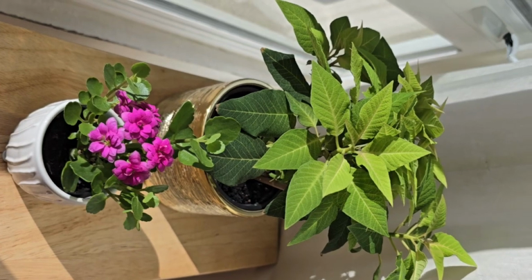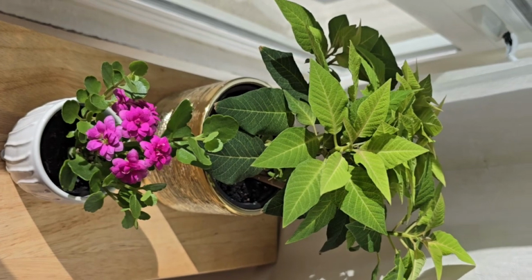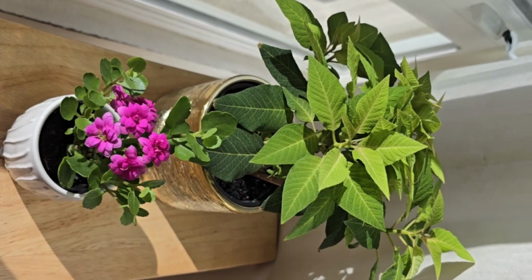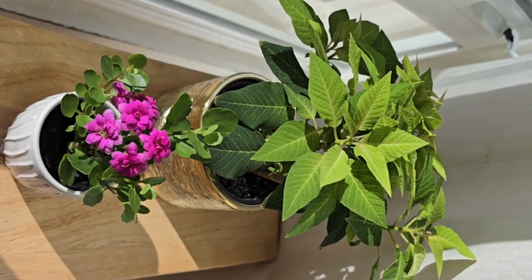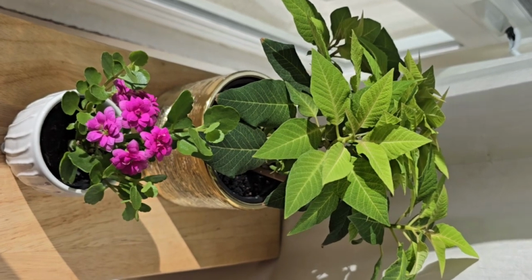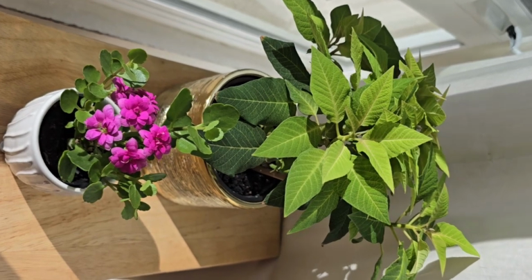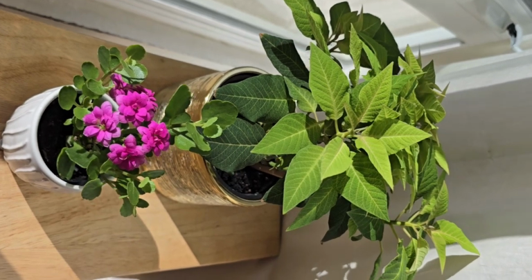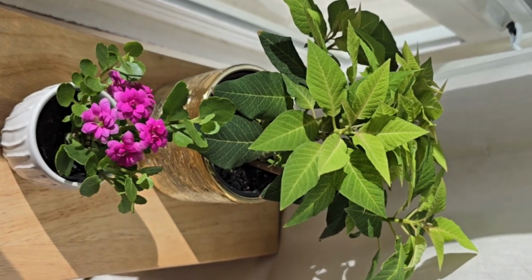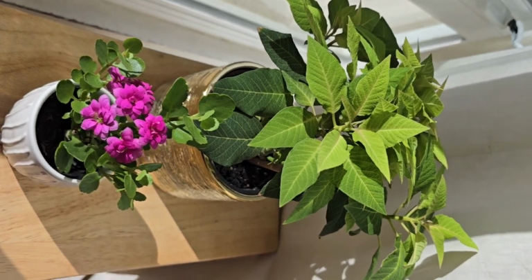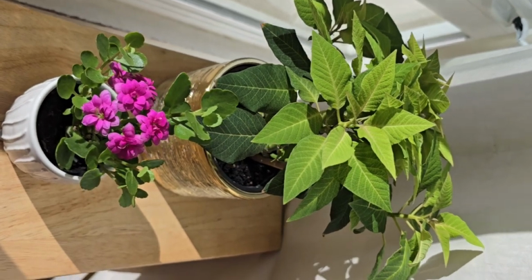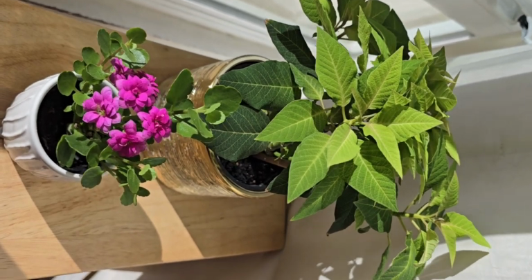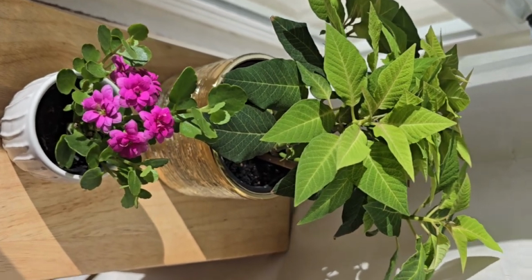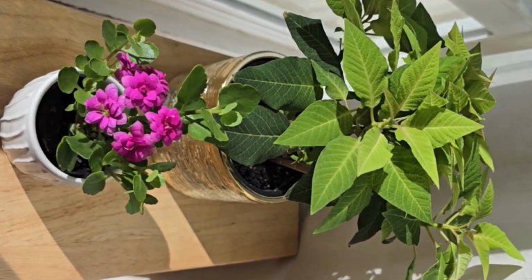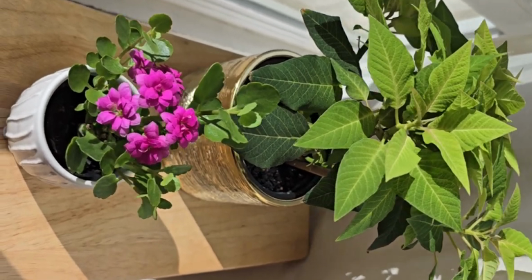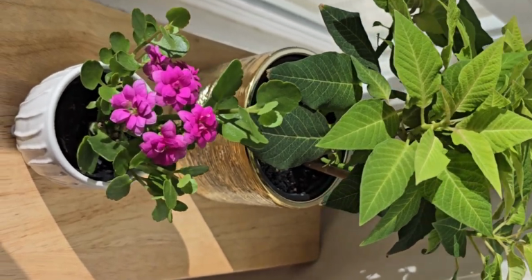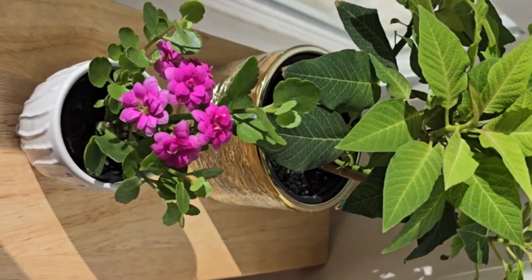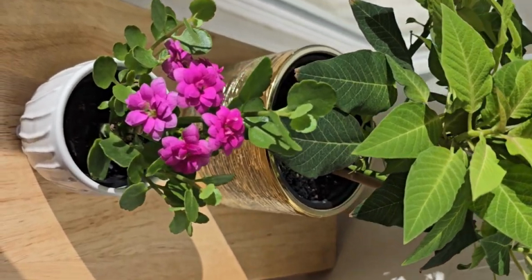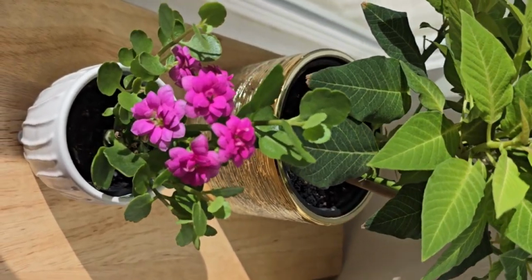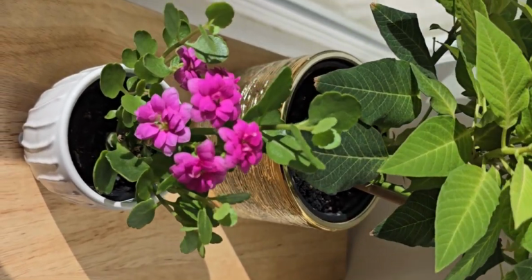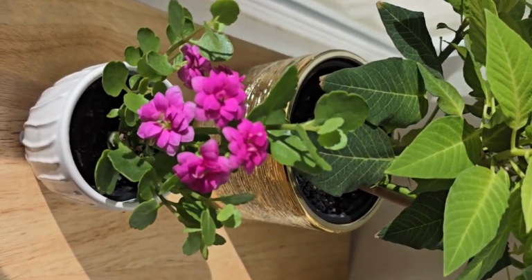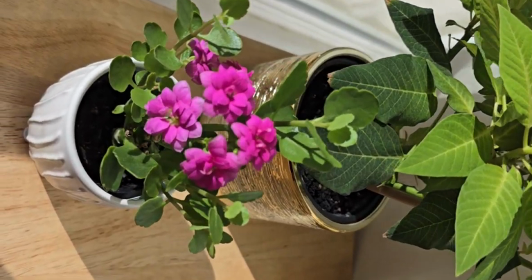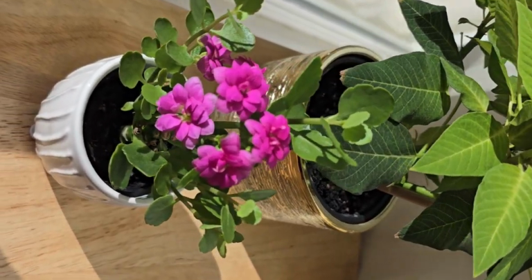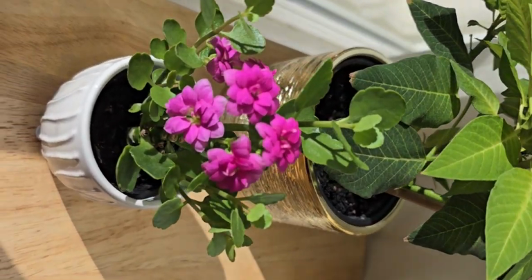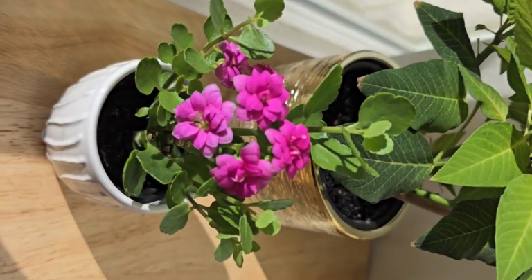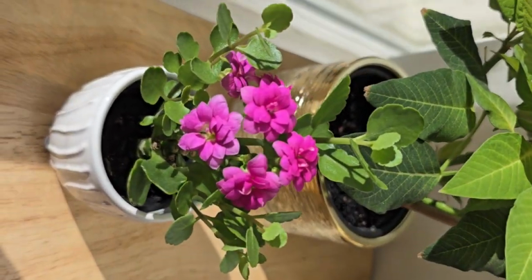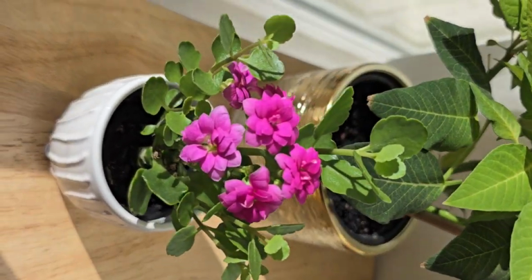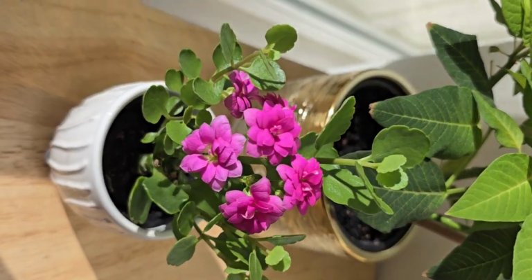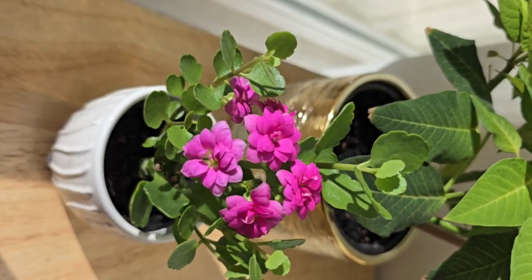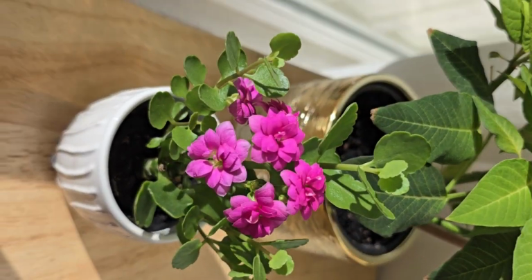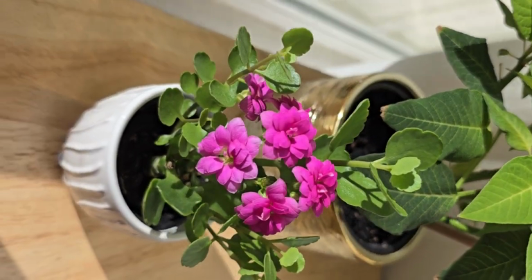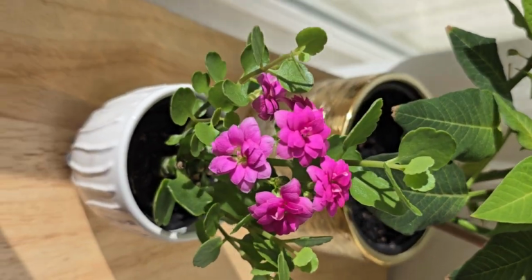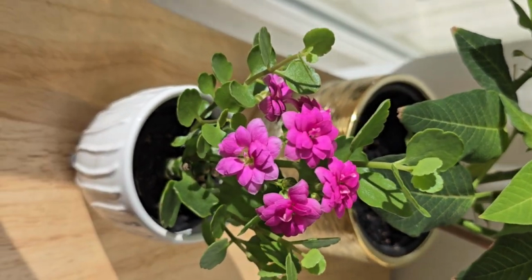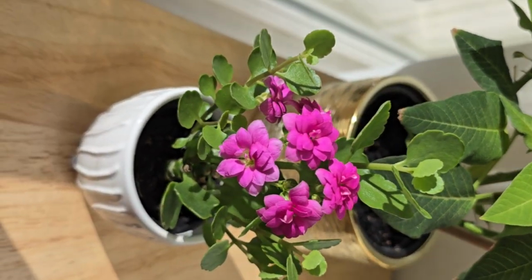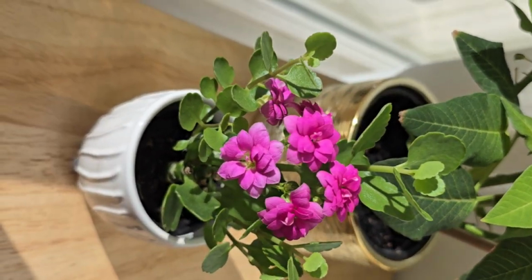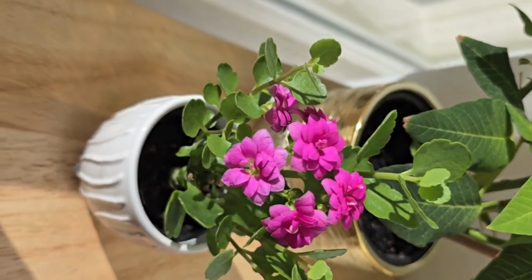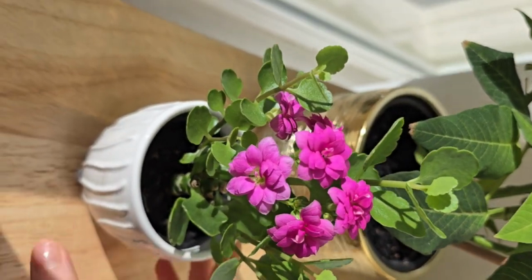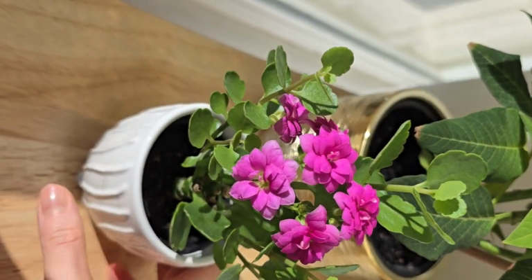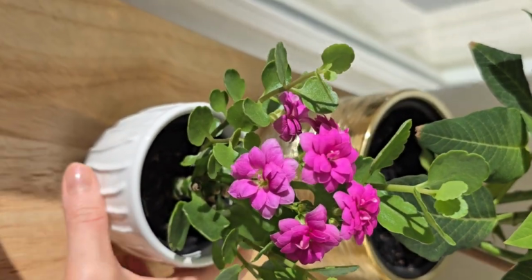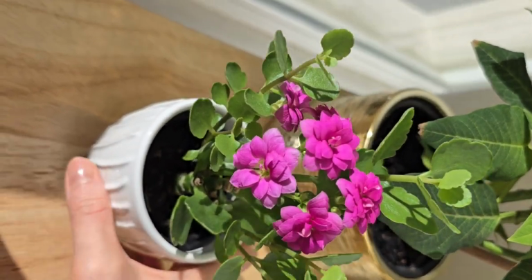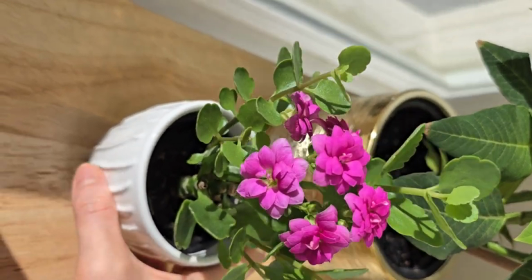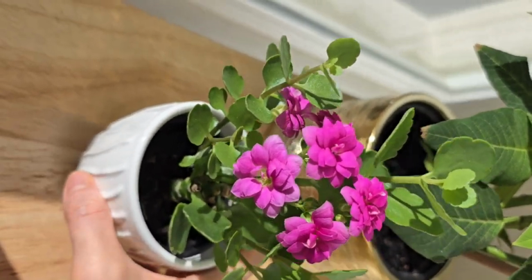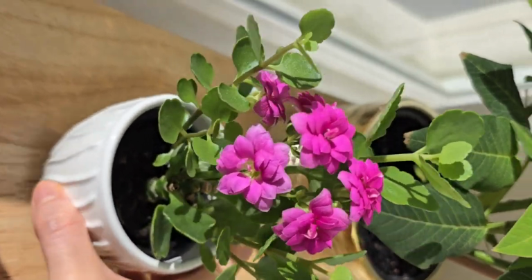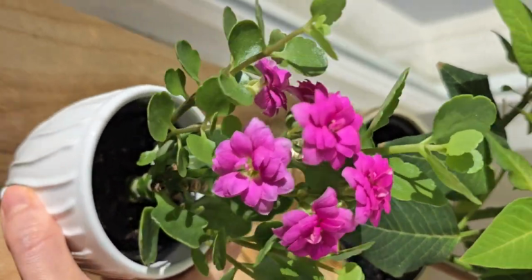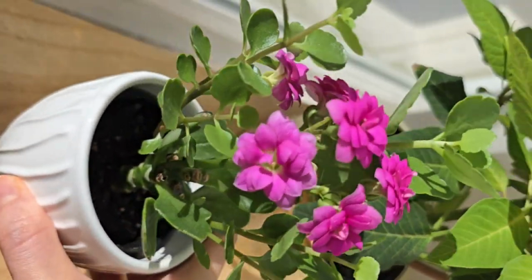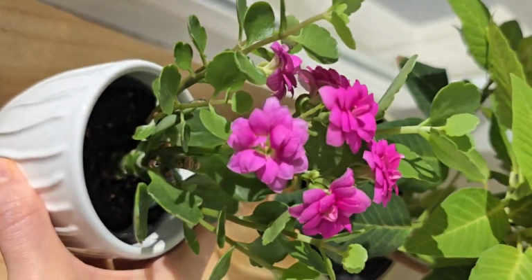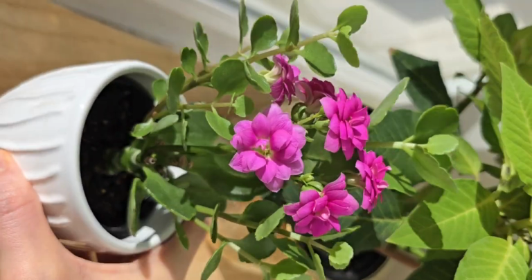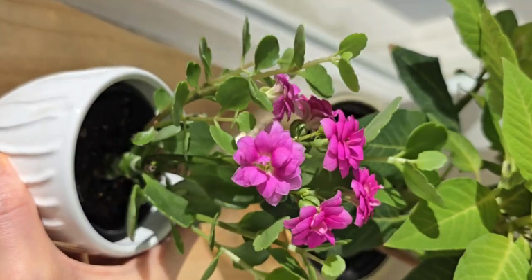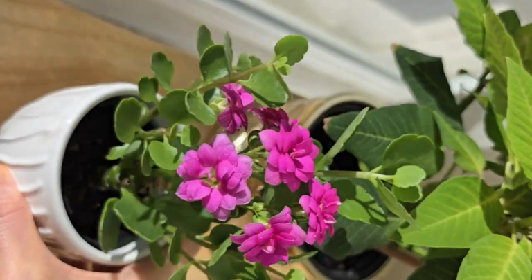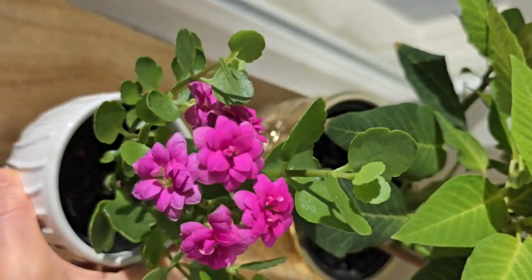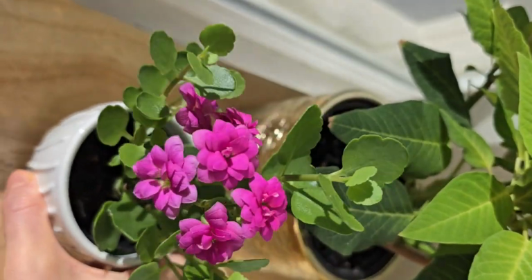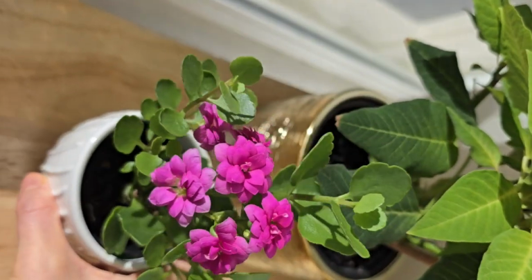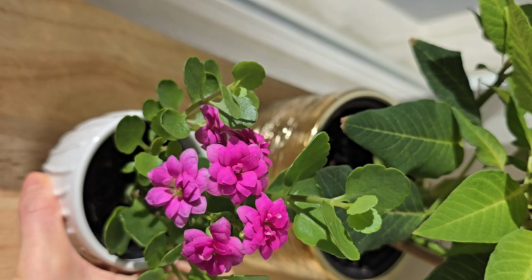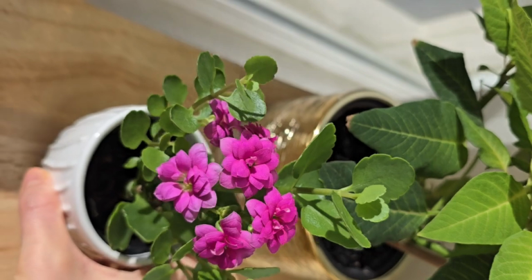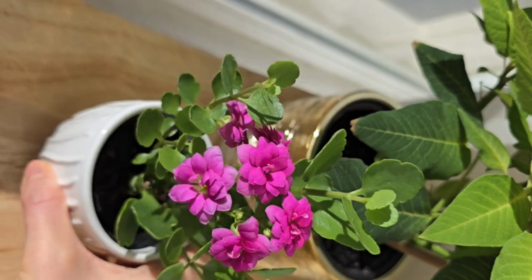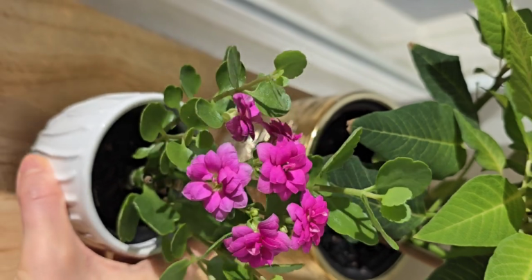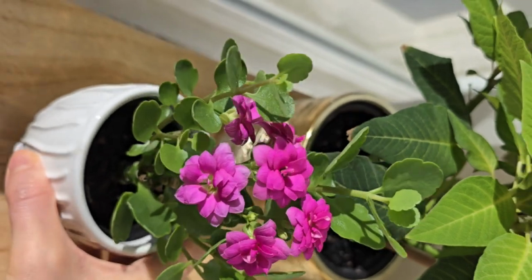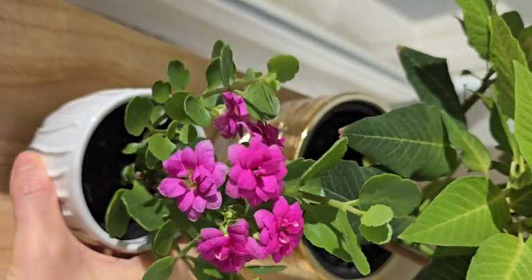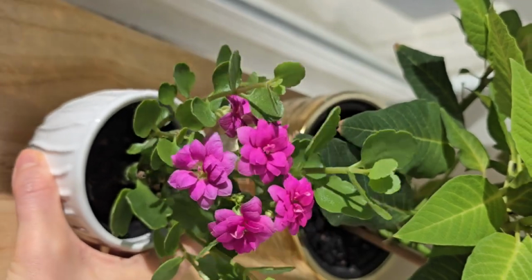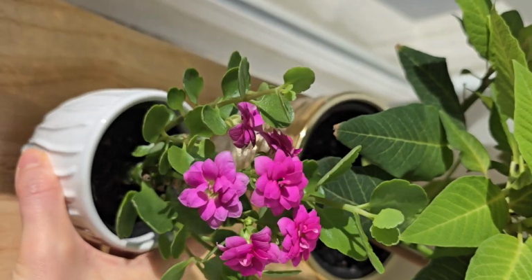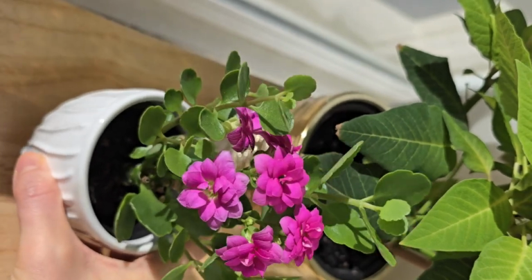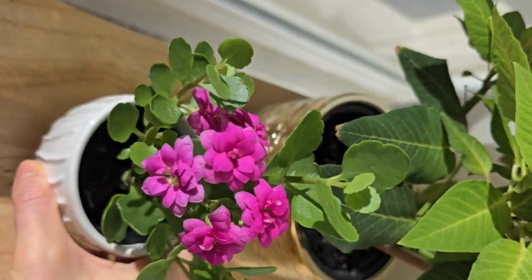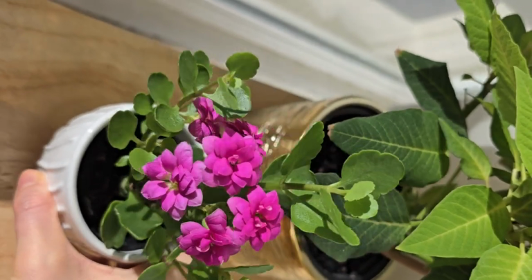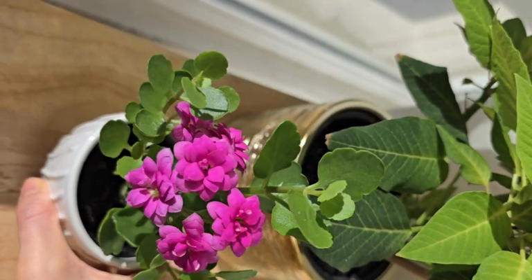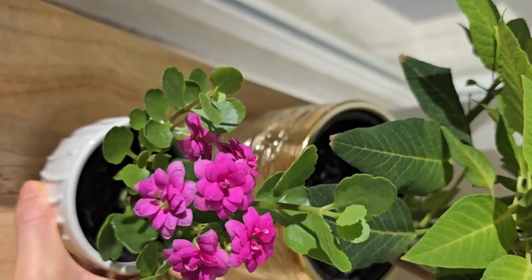Good morning, angels. Today I just want to record this video to explain how I re-bloom my Kalanchoe.